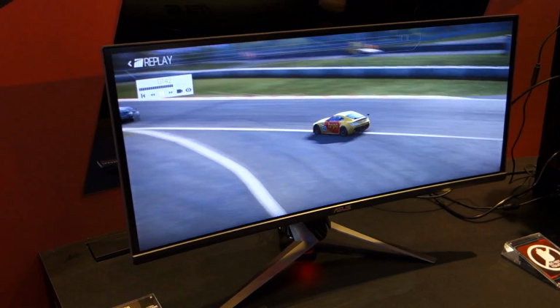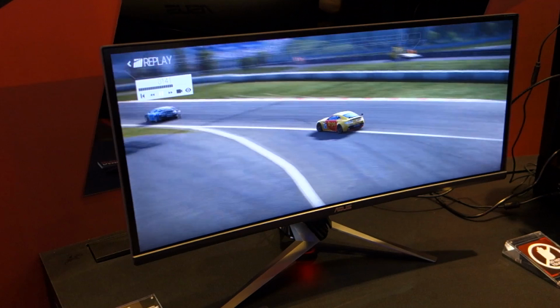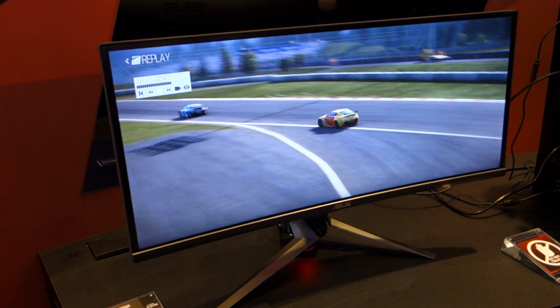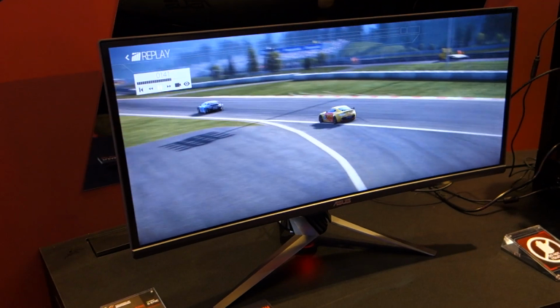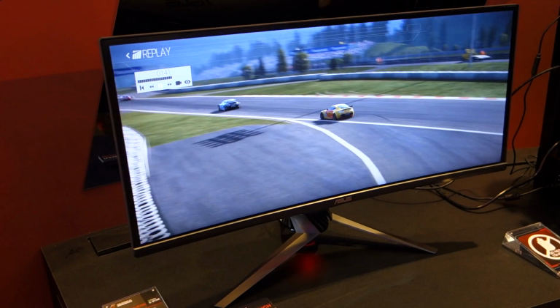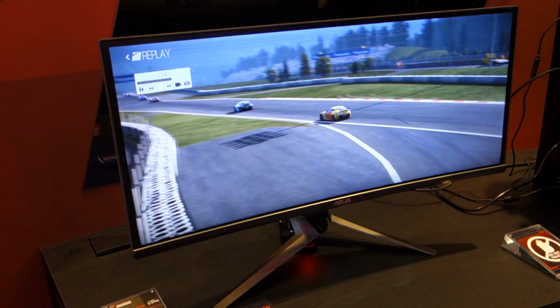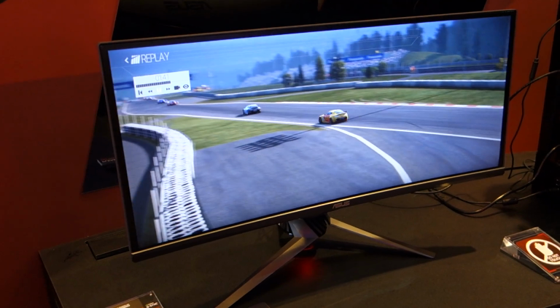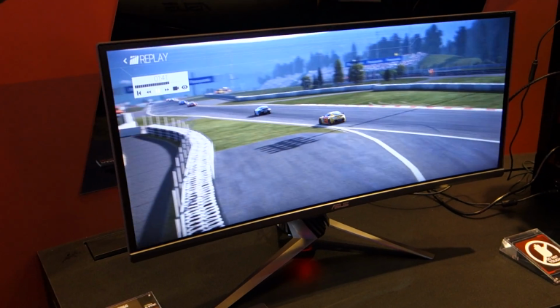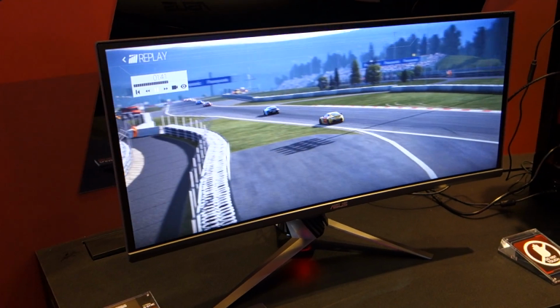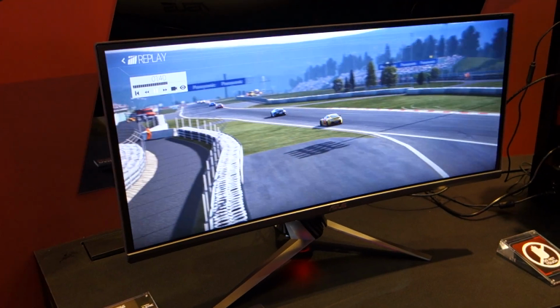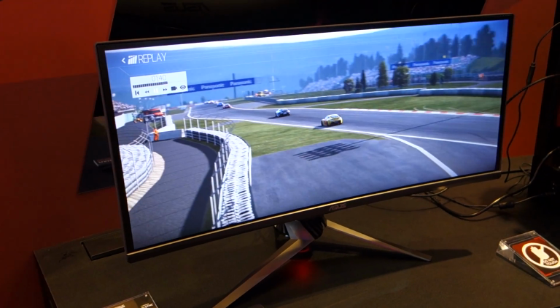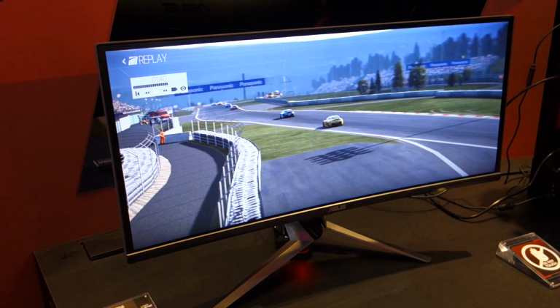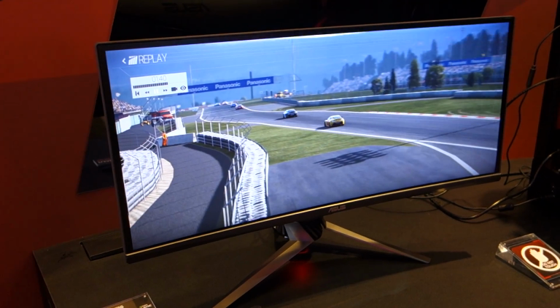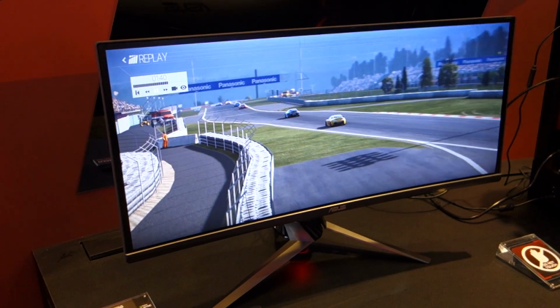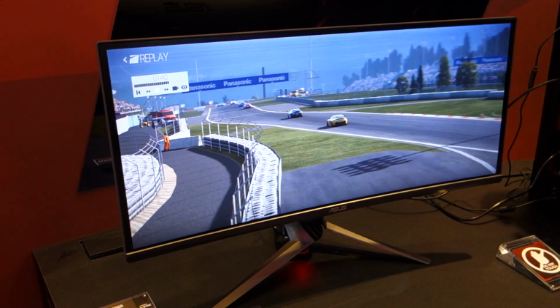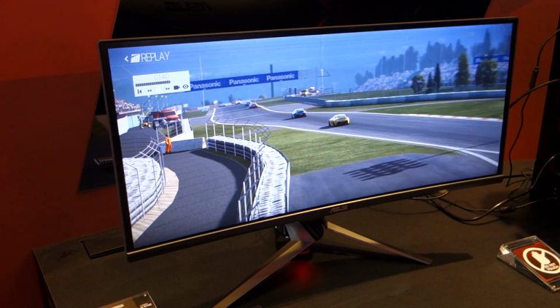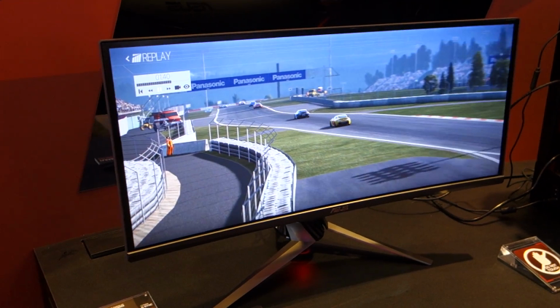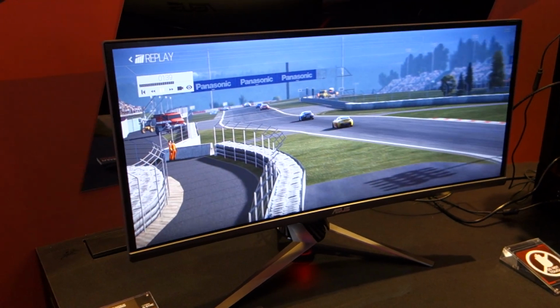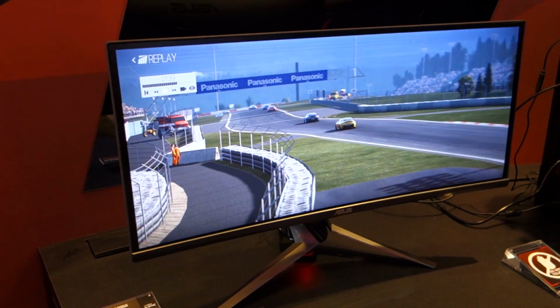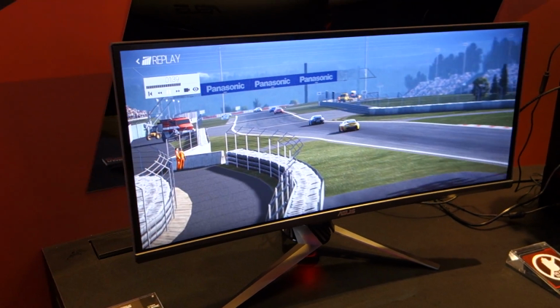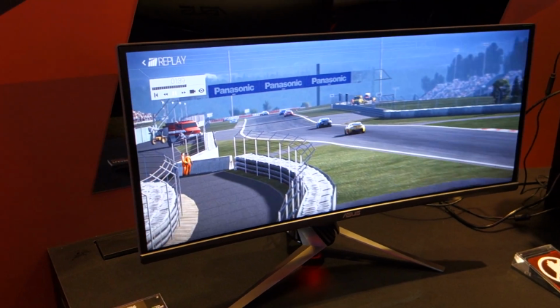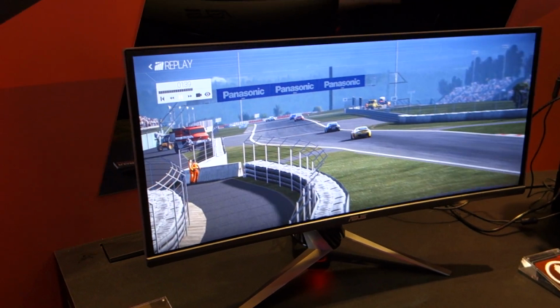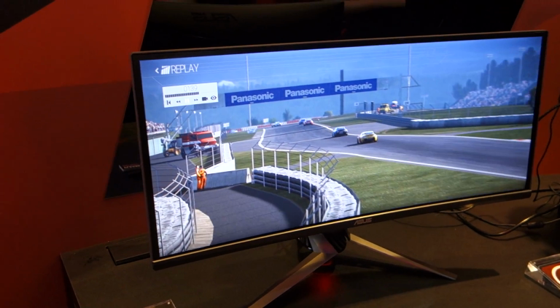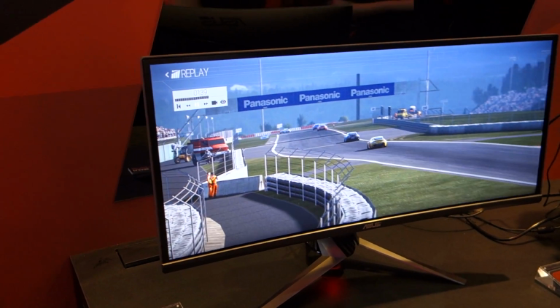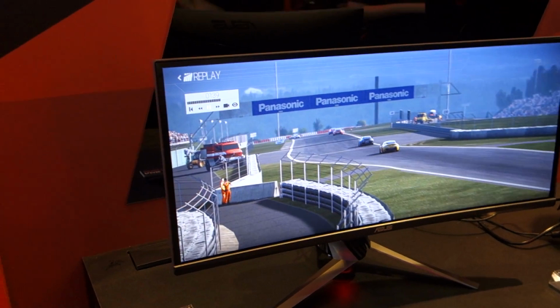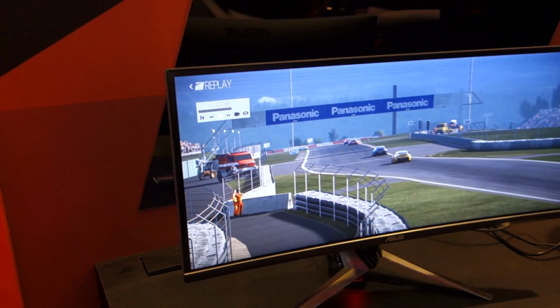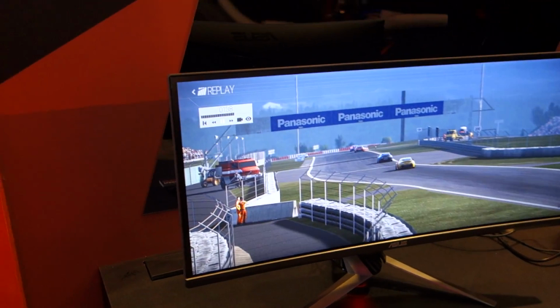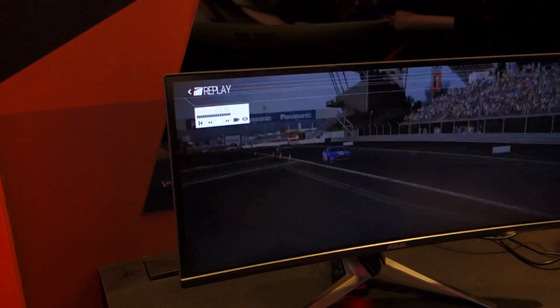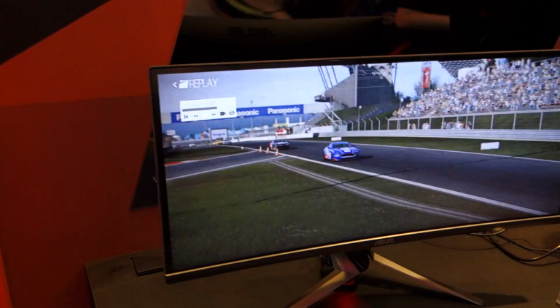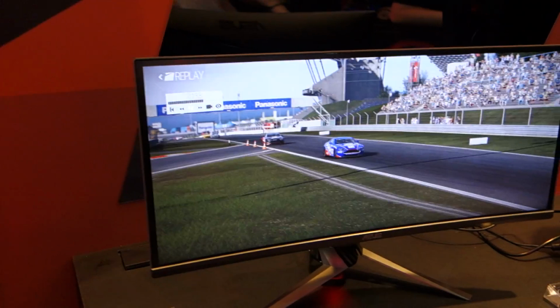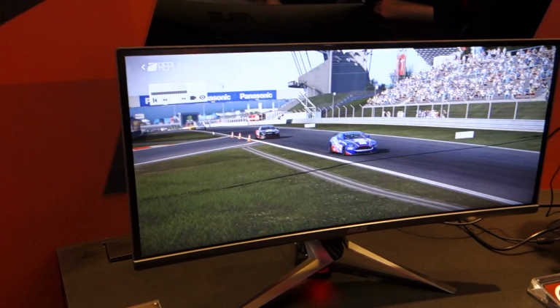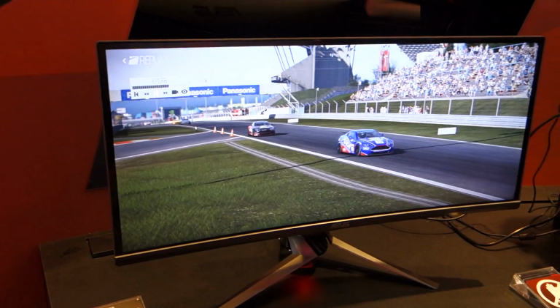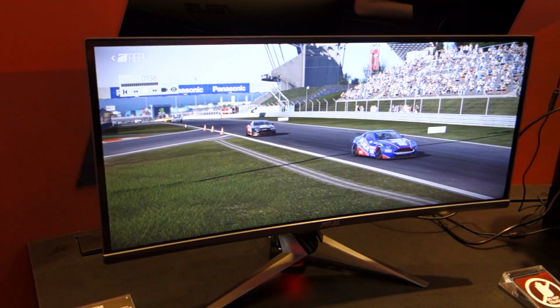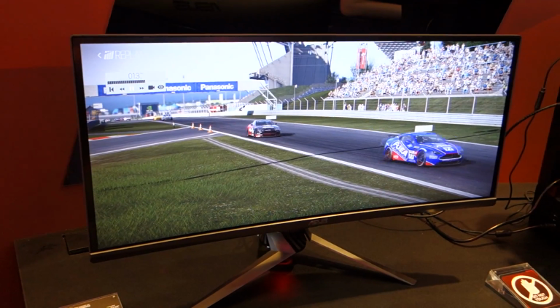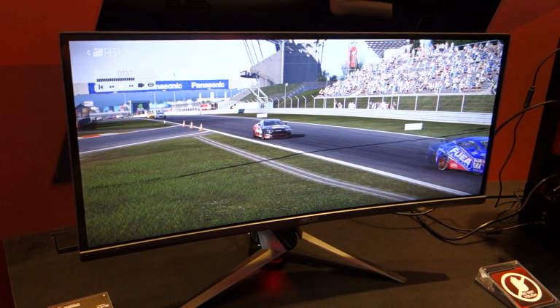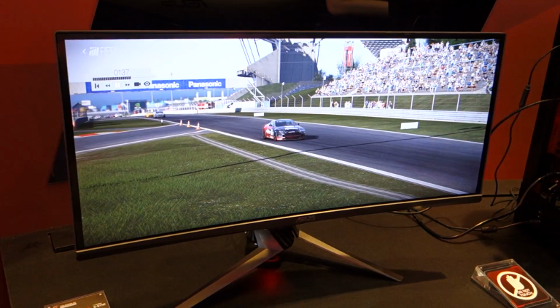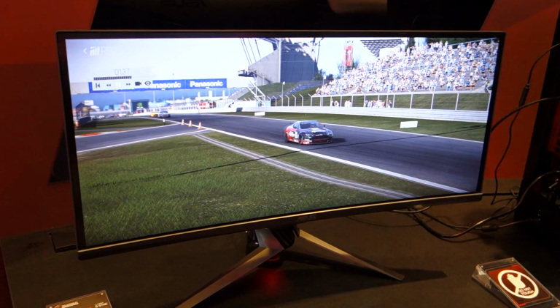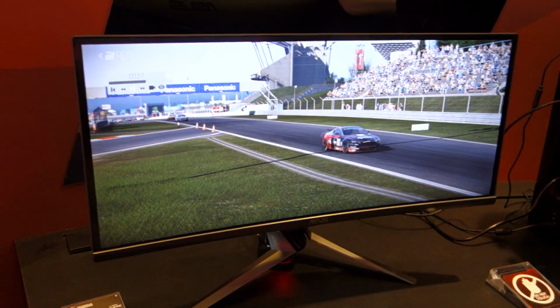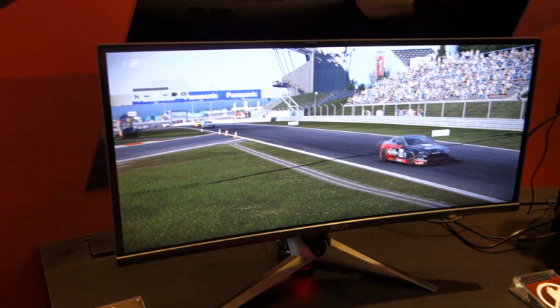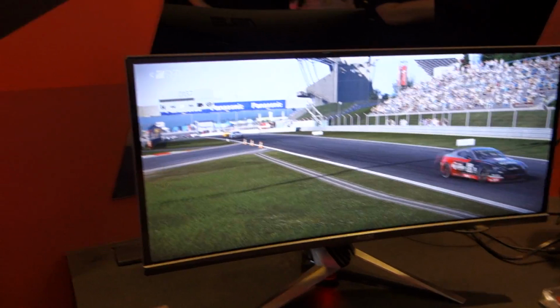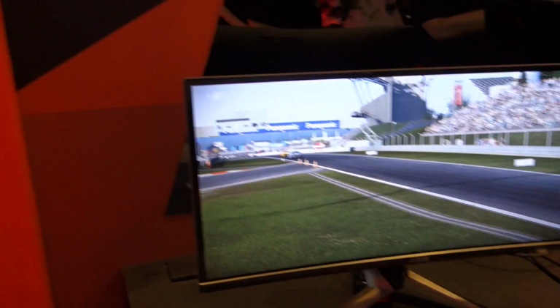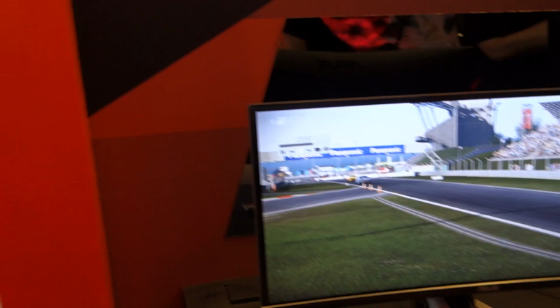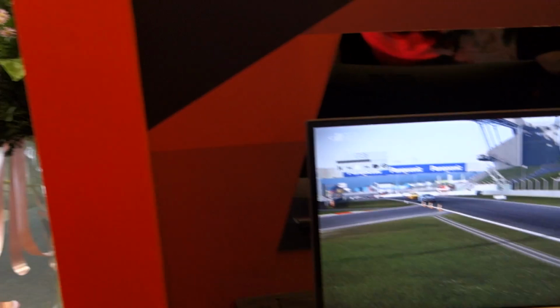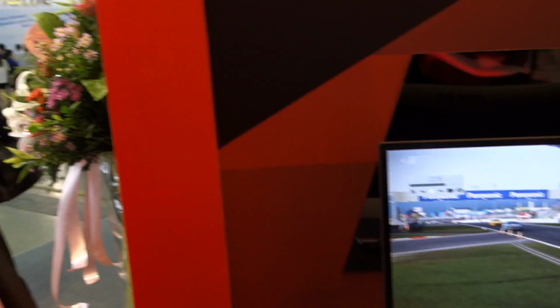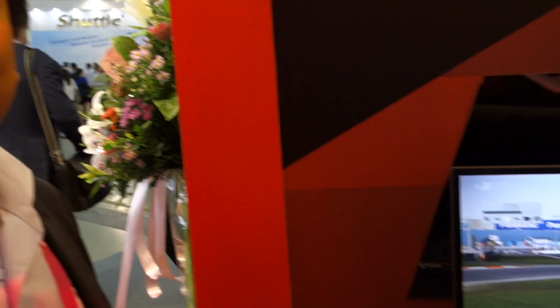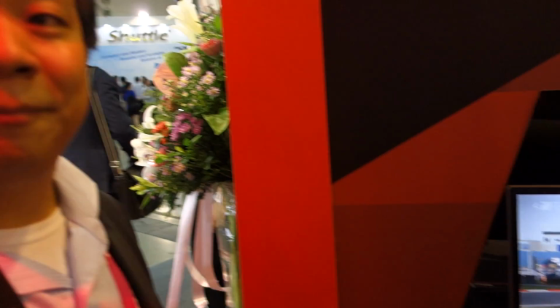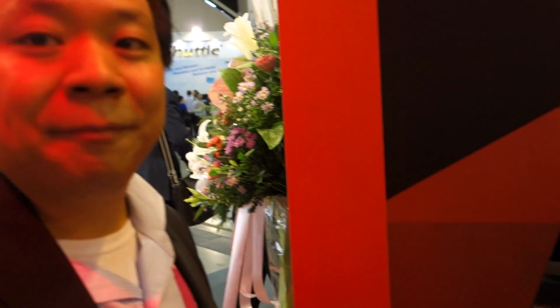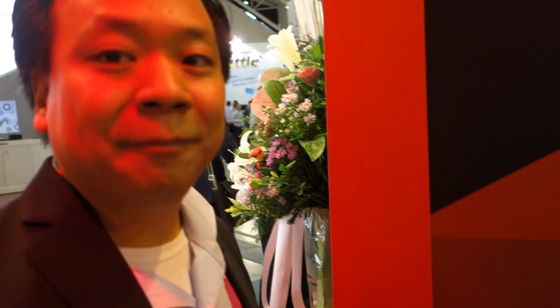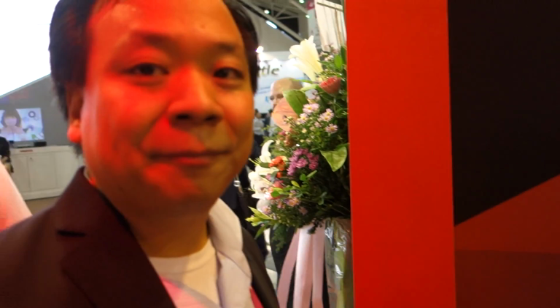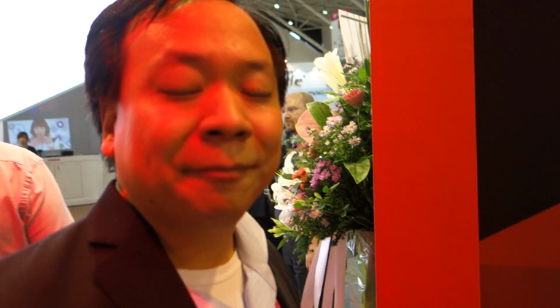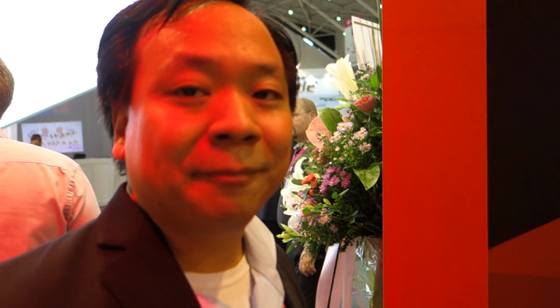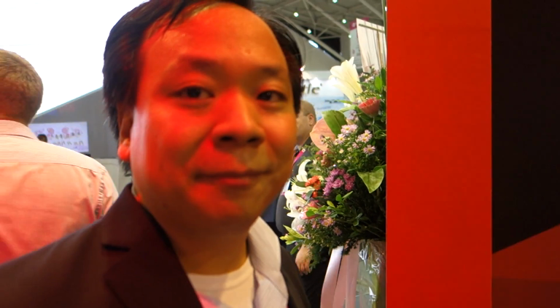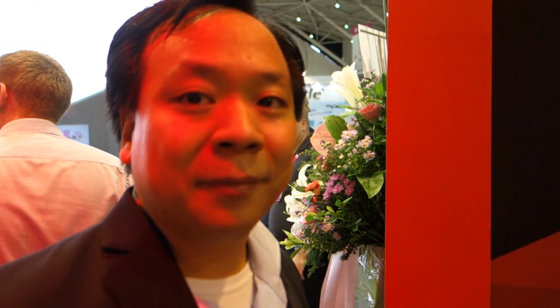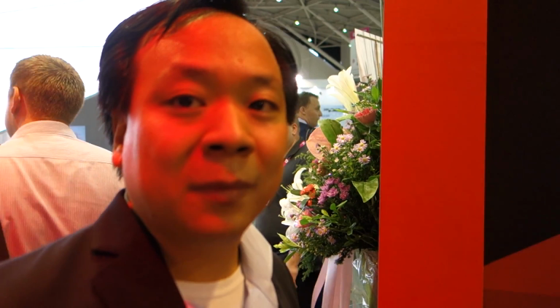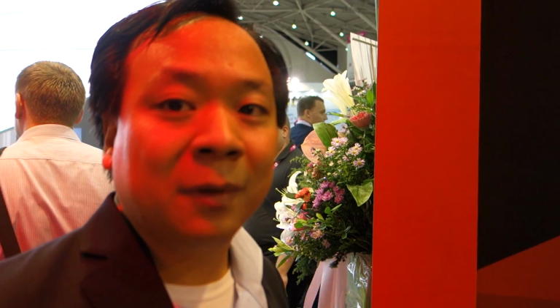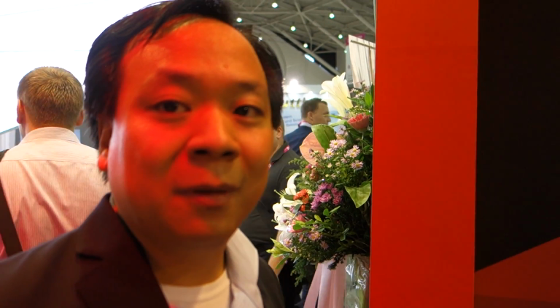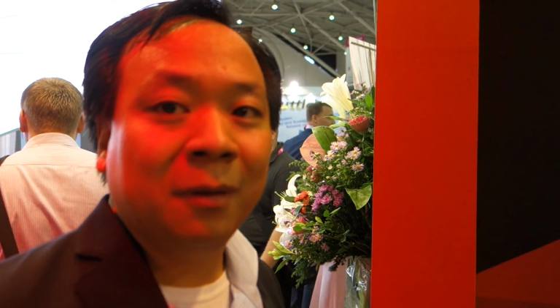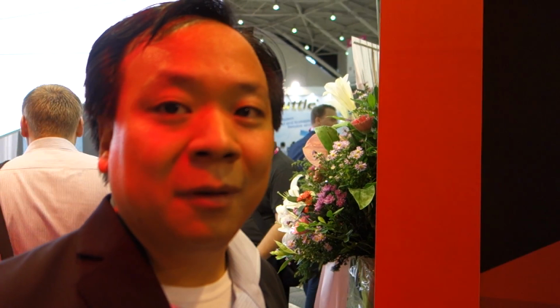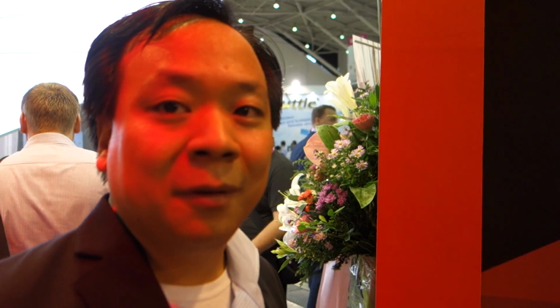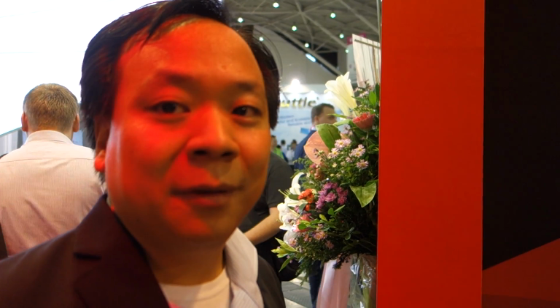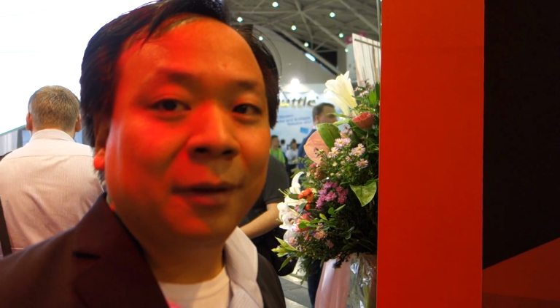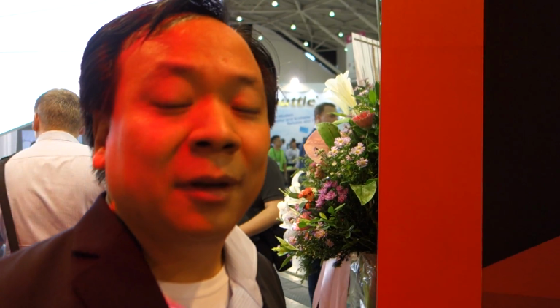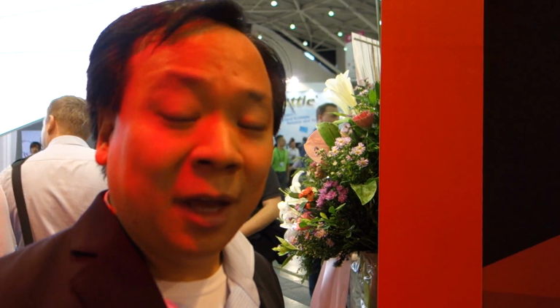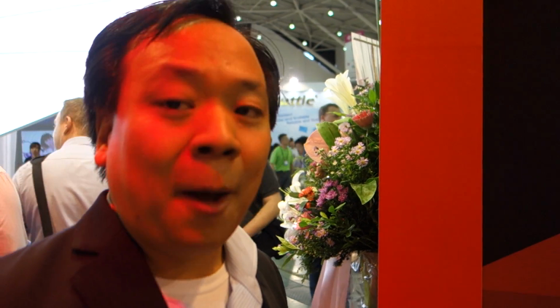It's a very high-end monitor on paper — IPS, G-Sync, and a 75 Hz refresh rate as well.